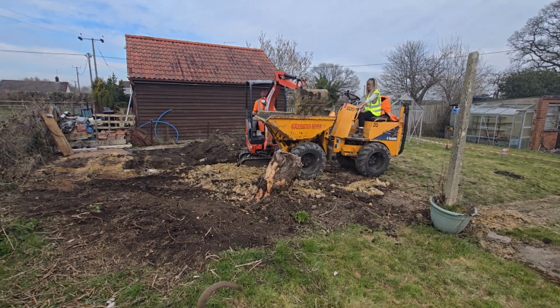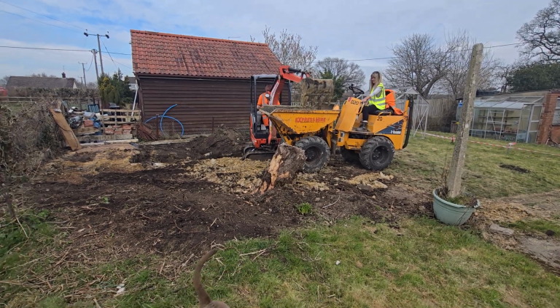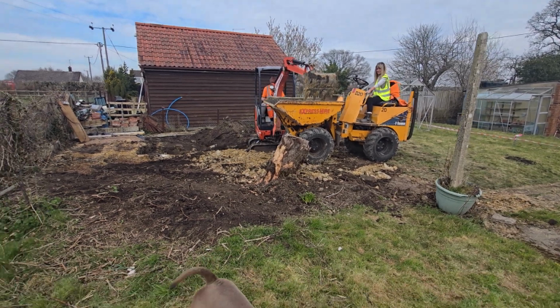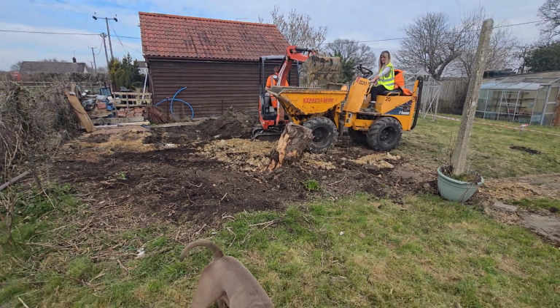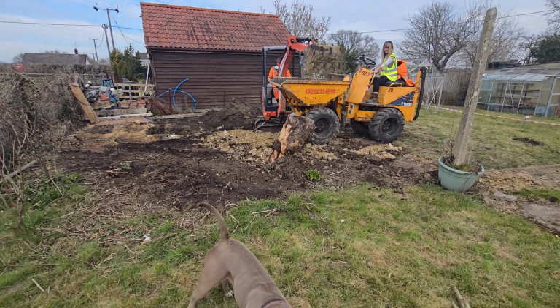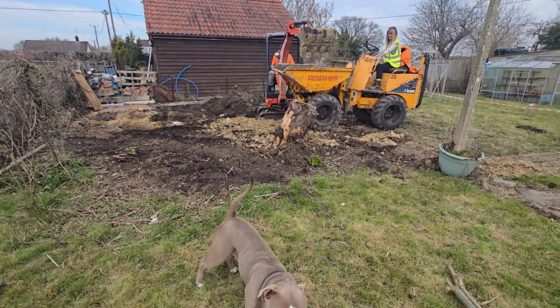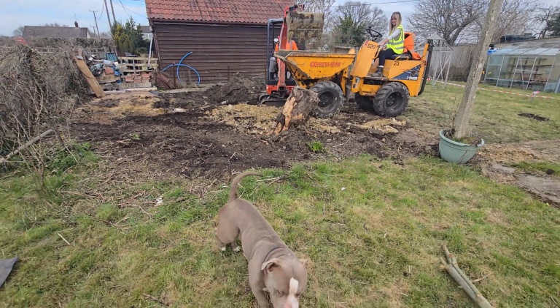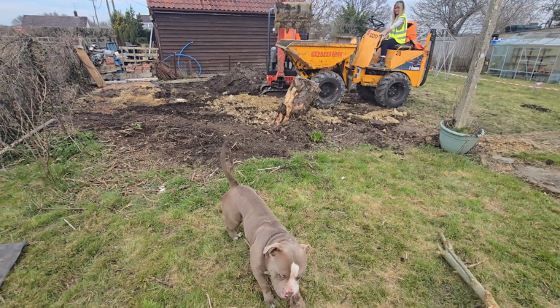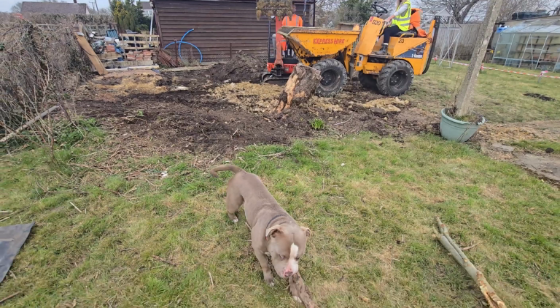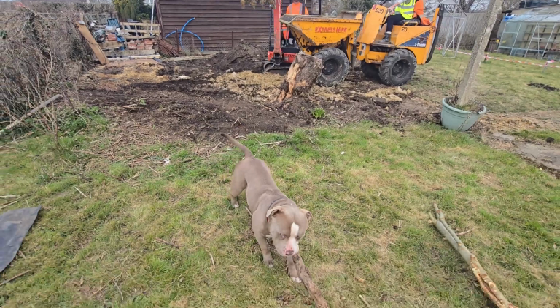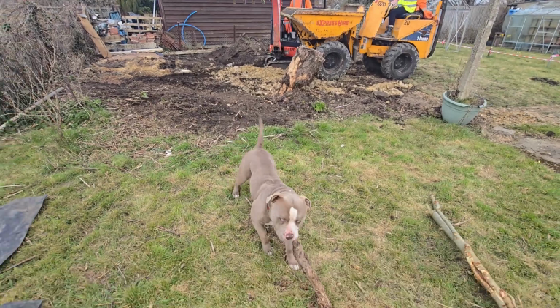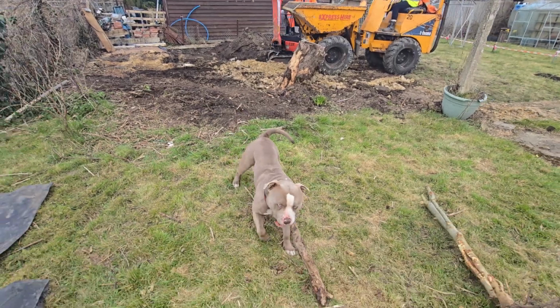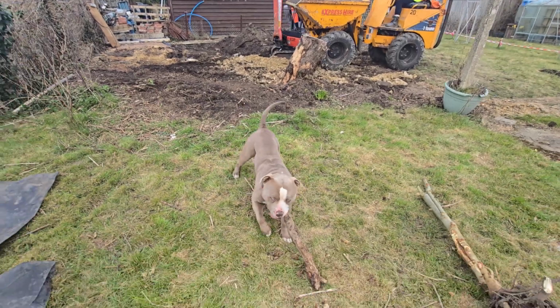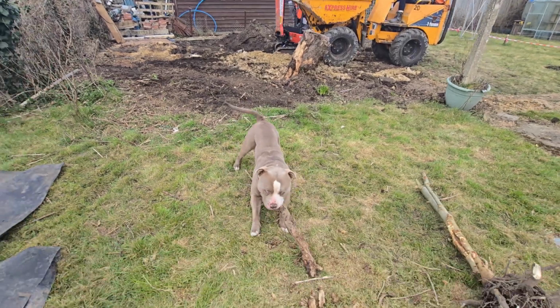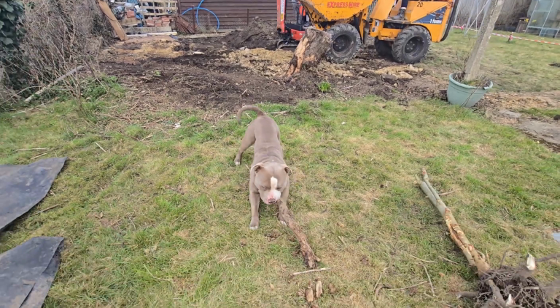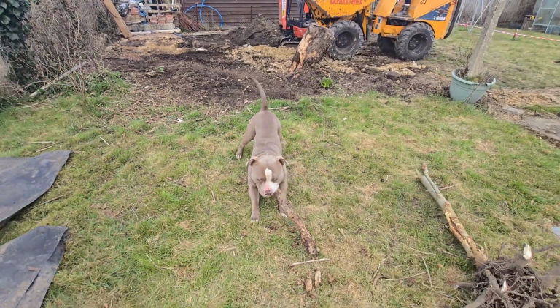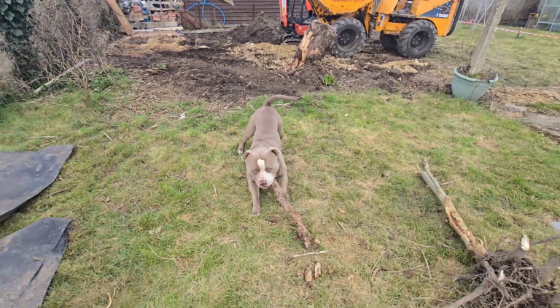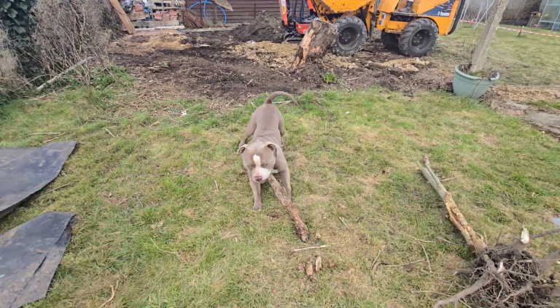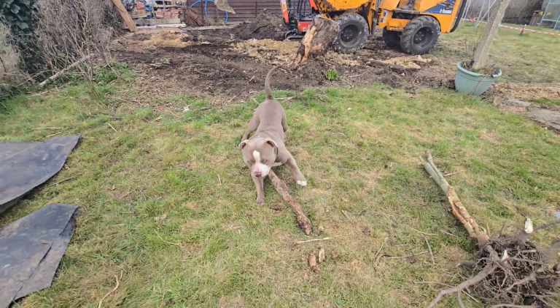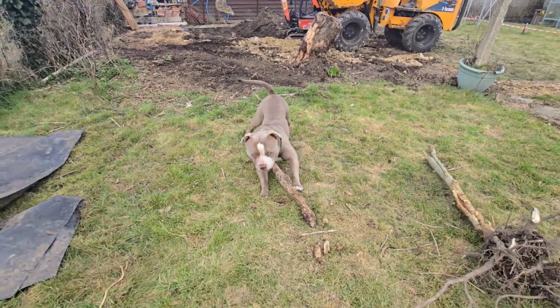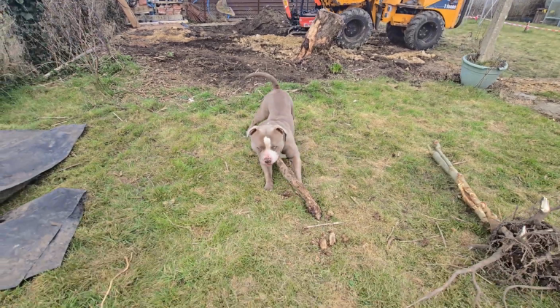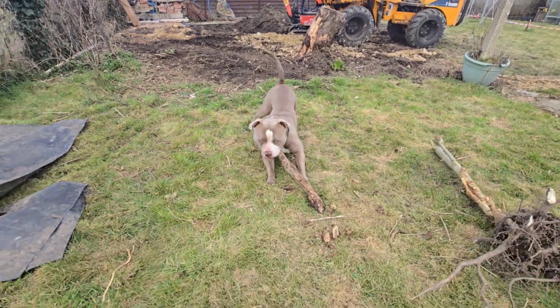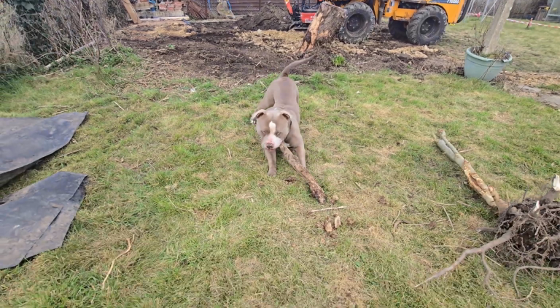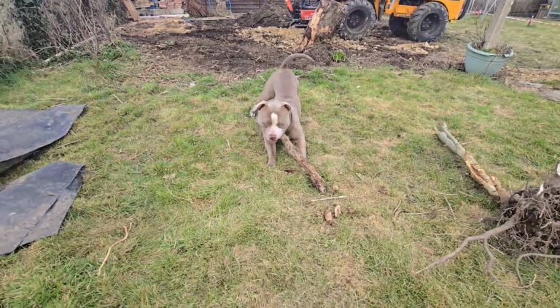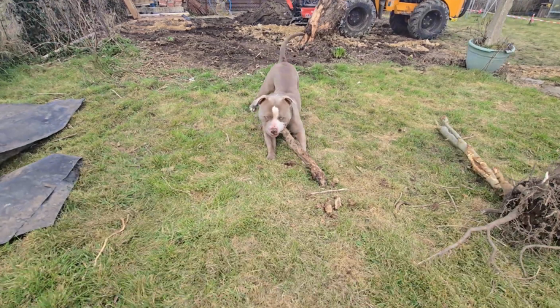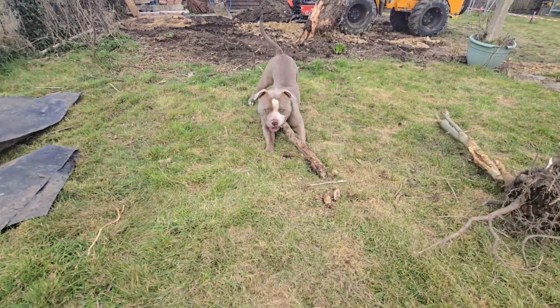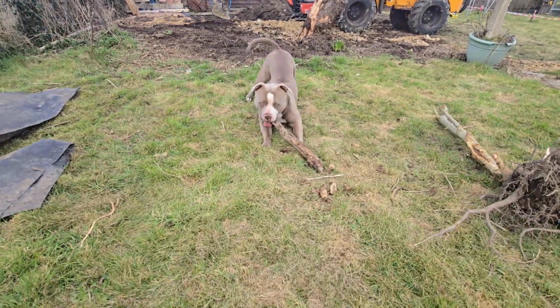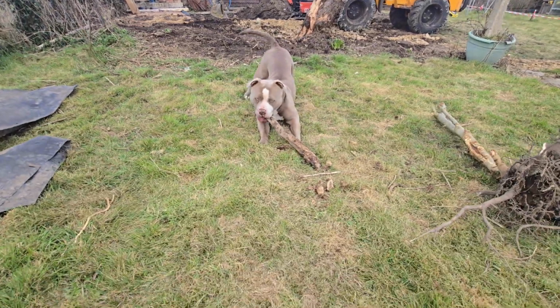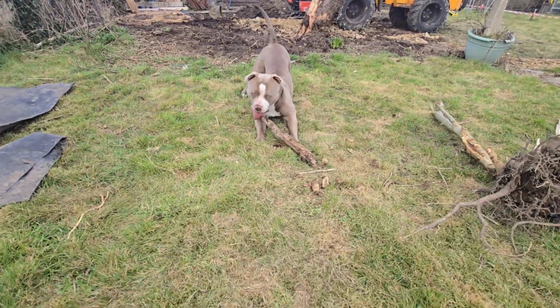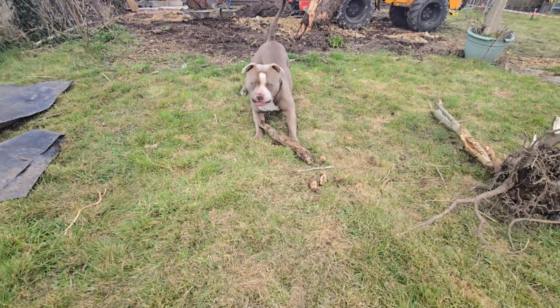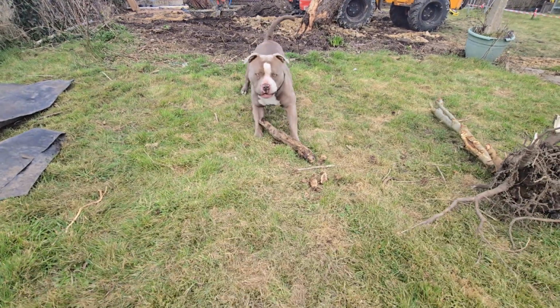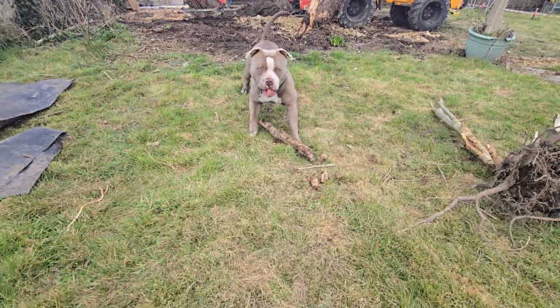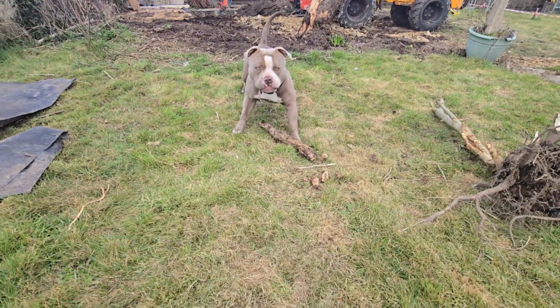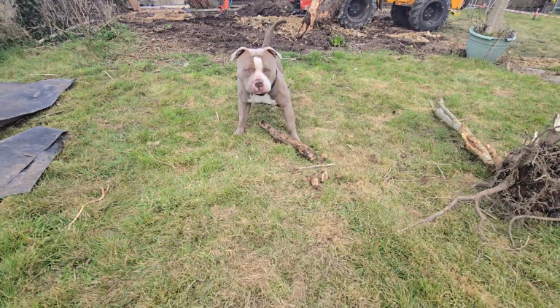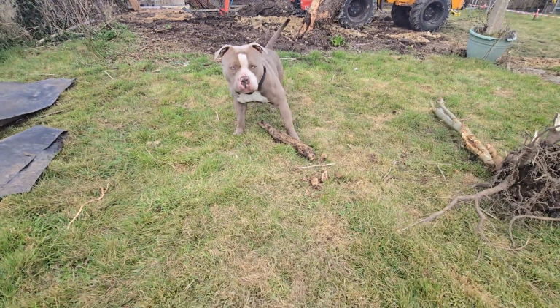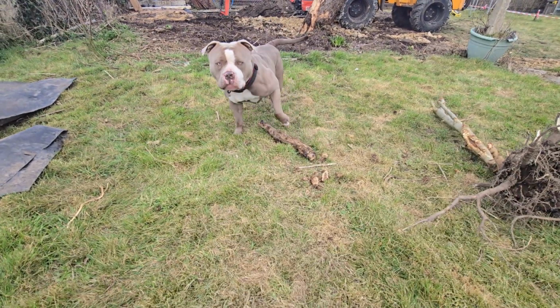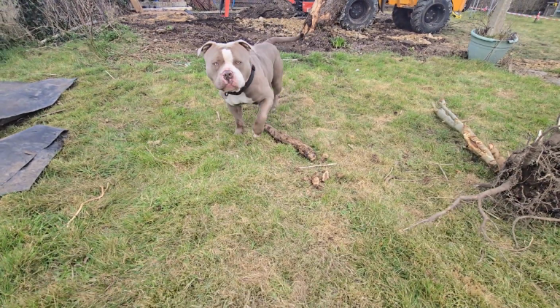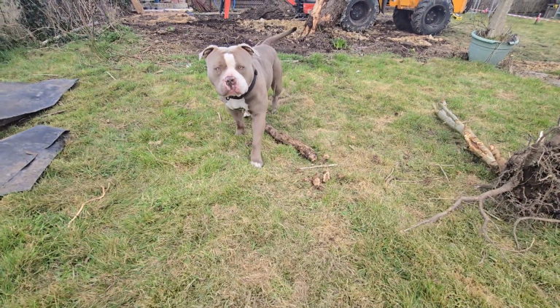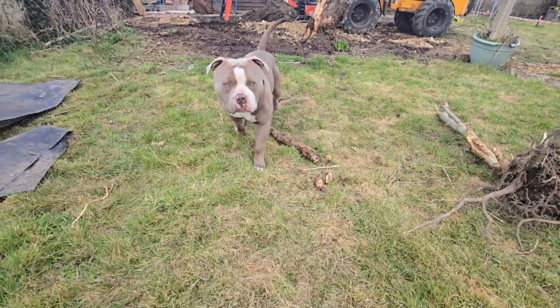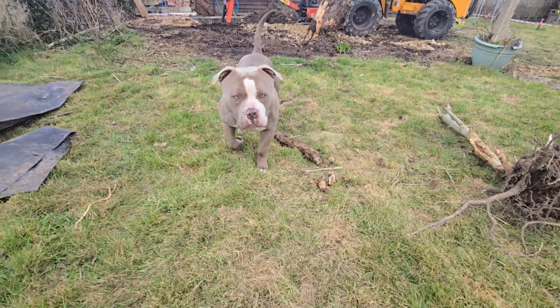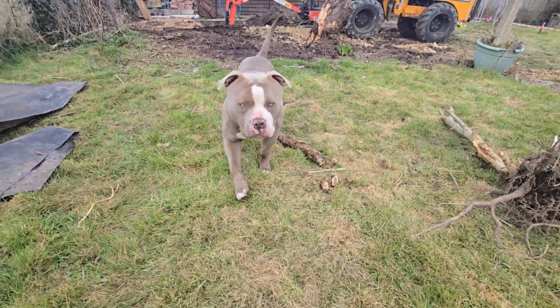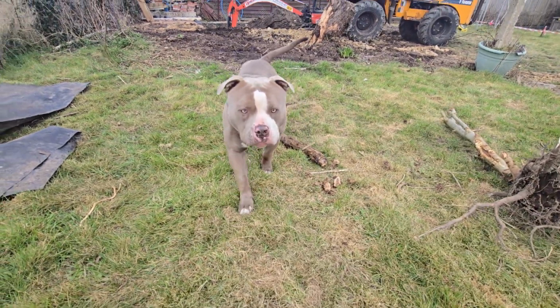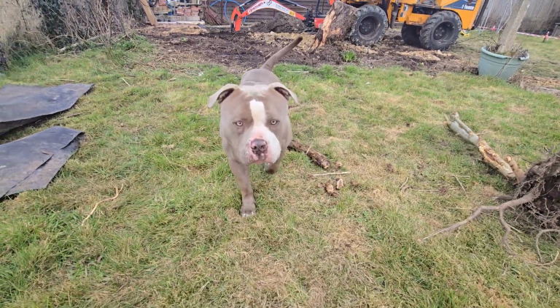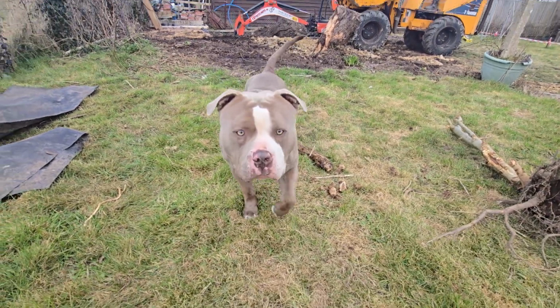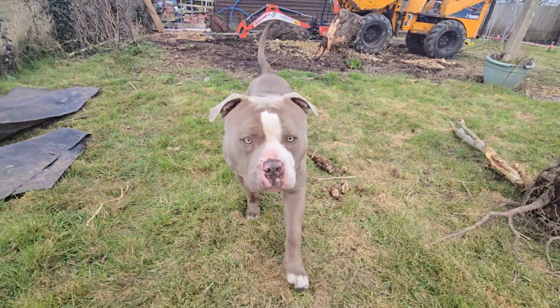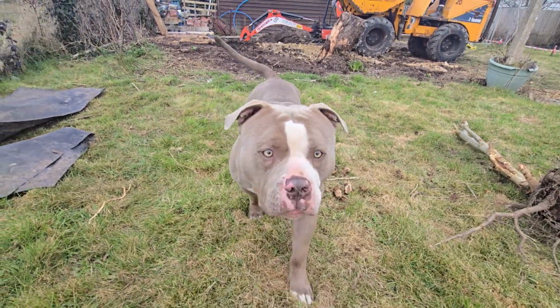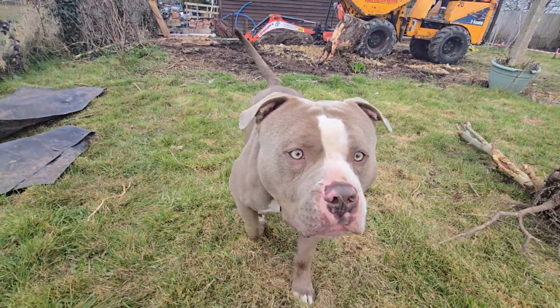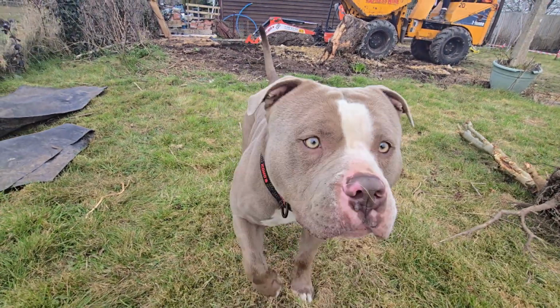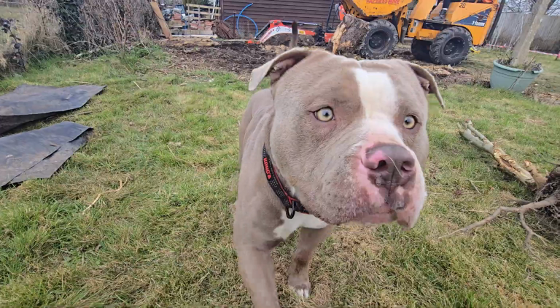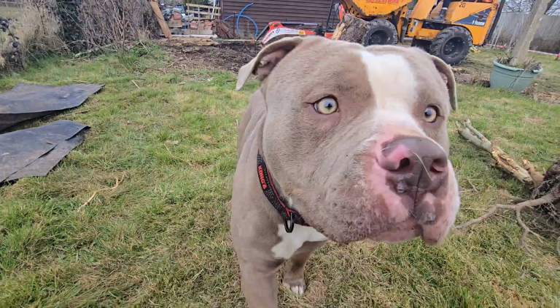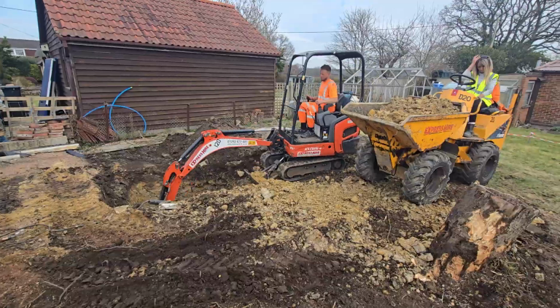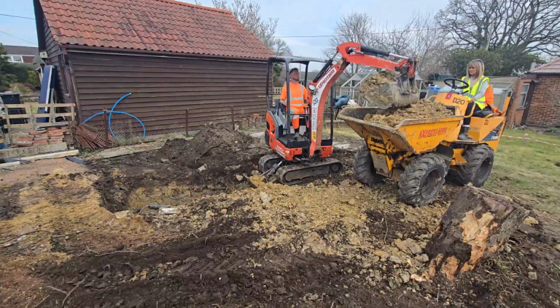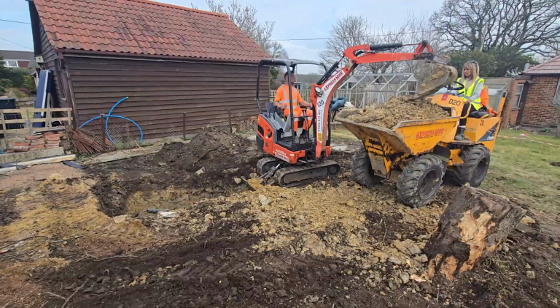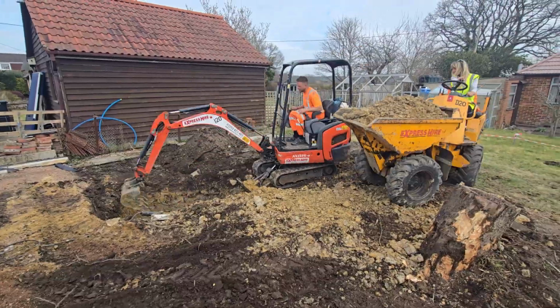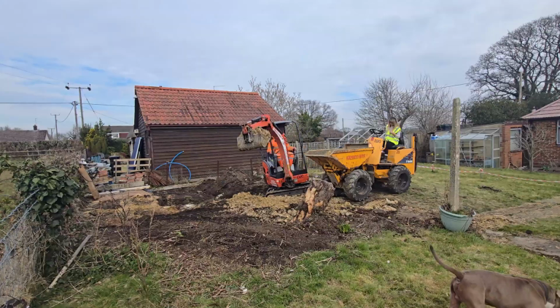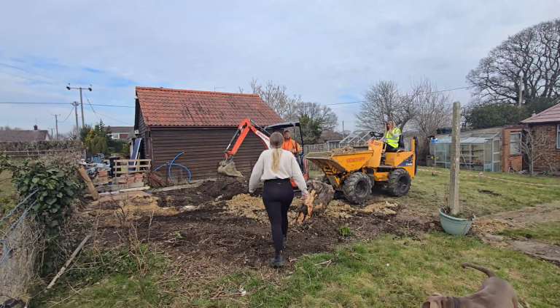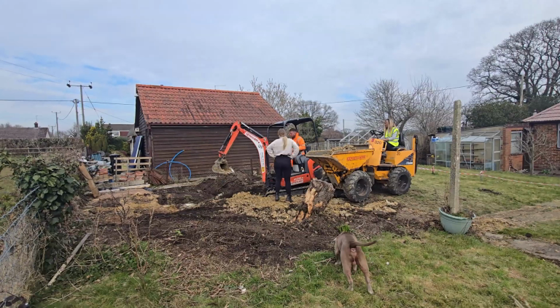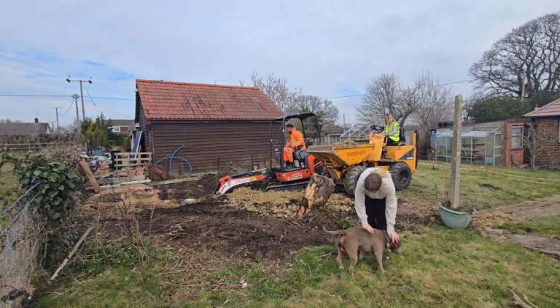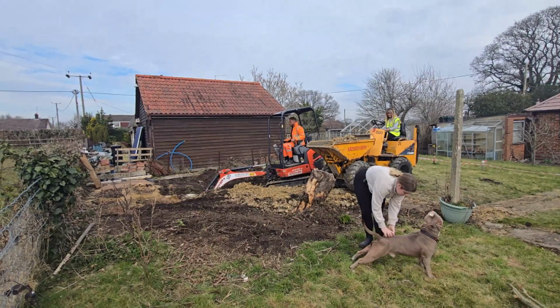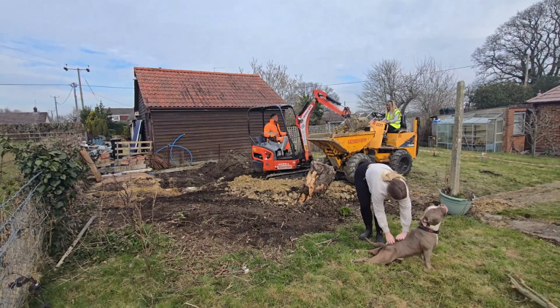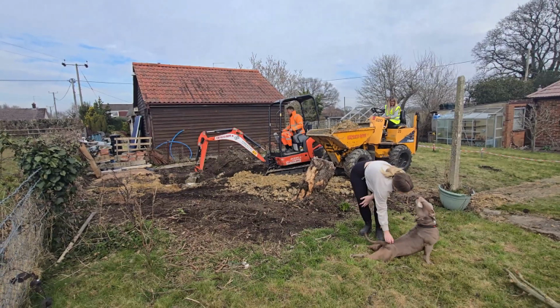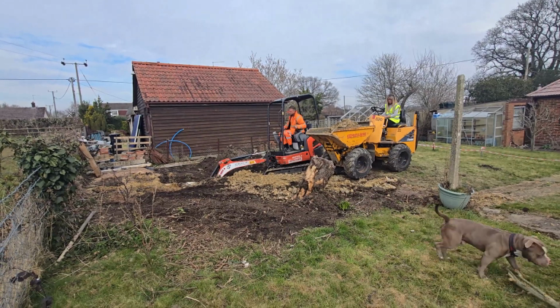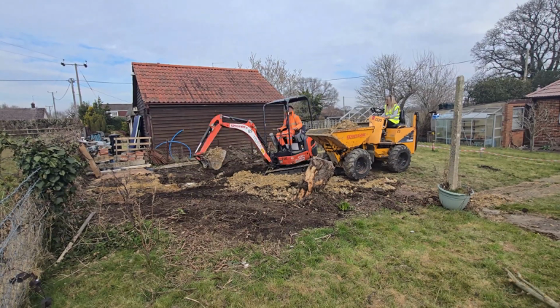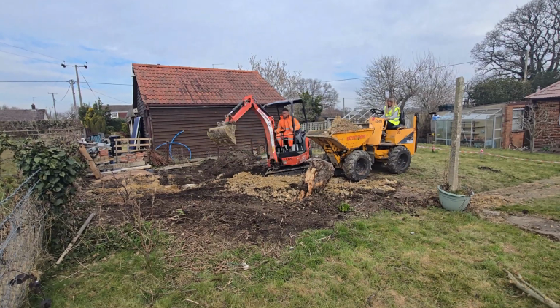Amidst all the chaos of digging and trenching, Ryan's dog Bruce was having the time of his life. With all the roots and freshly dug earth, it was basically paradise for him.